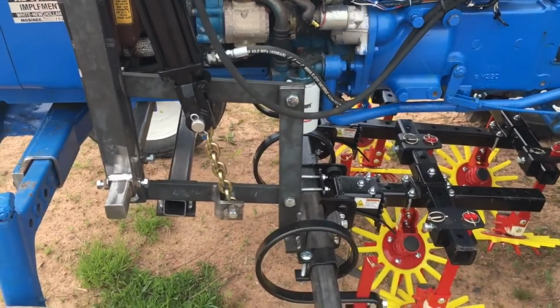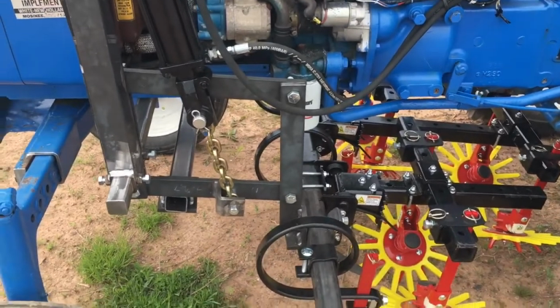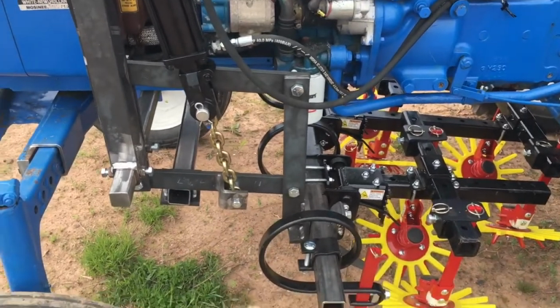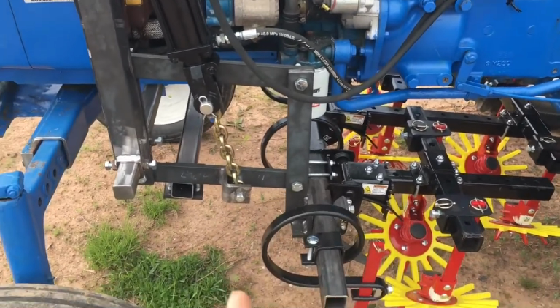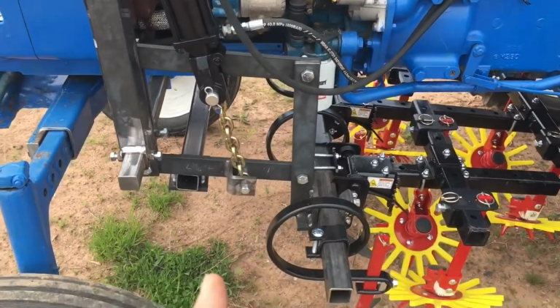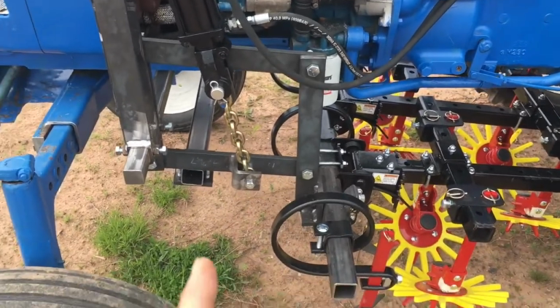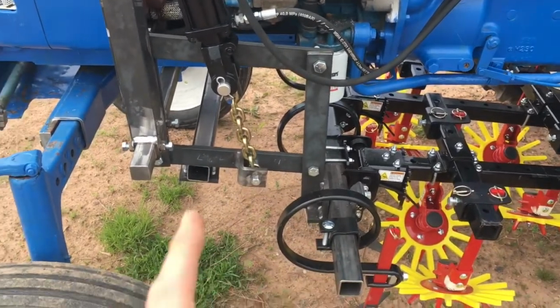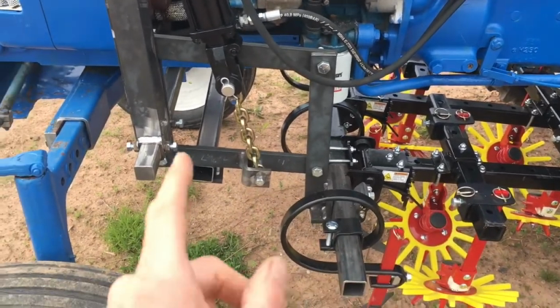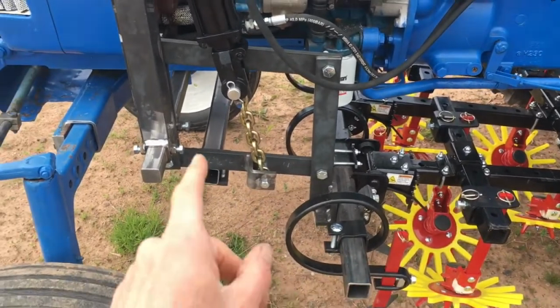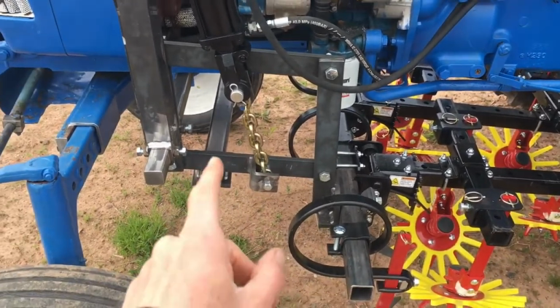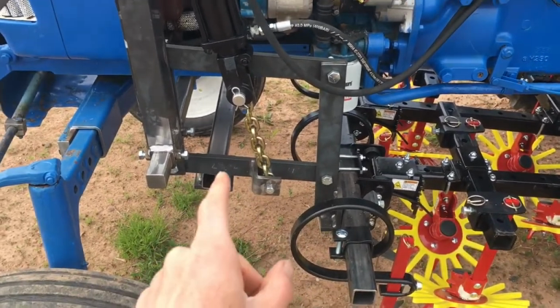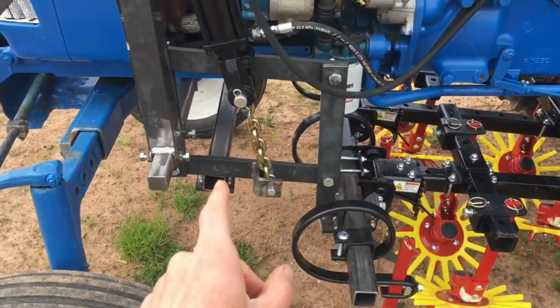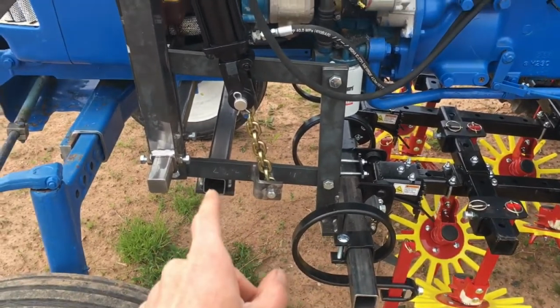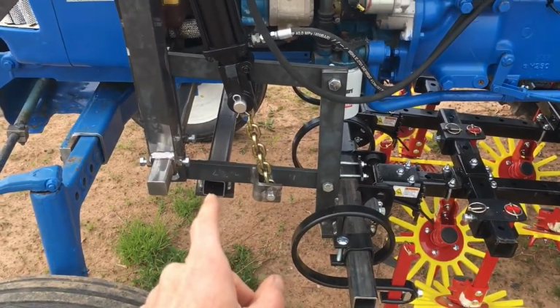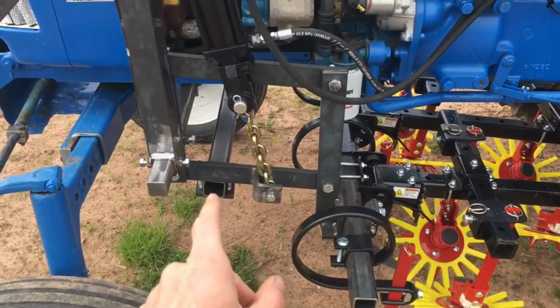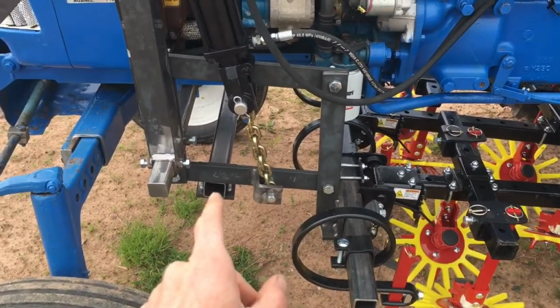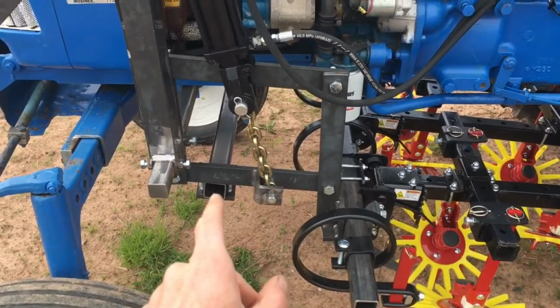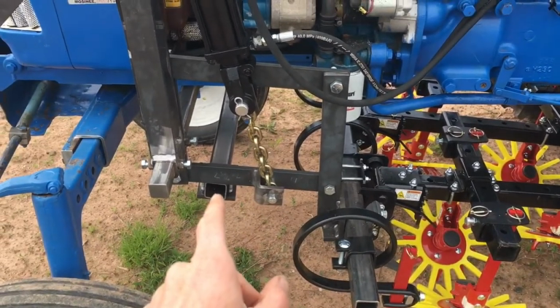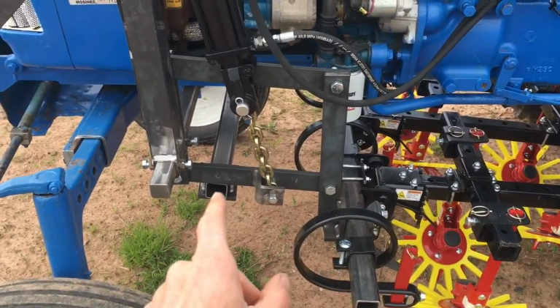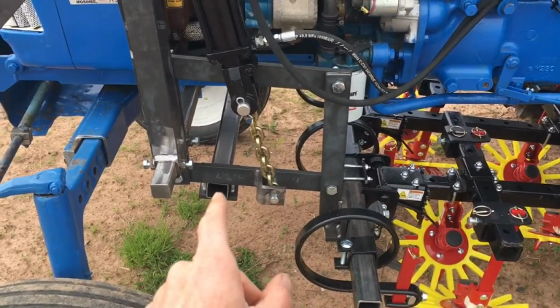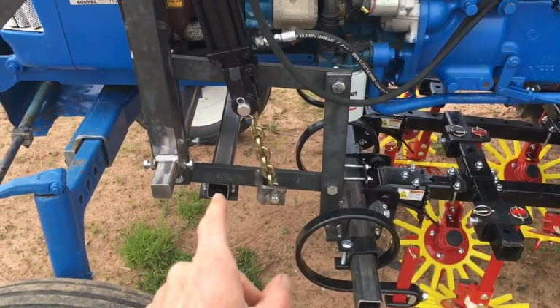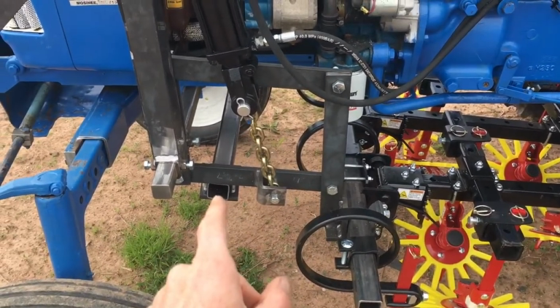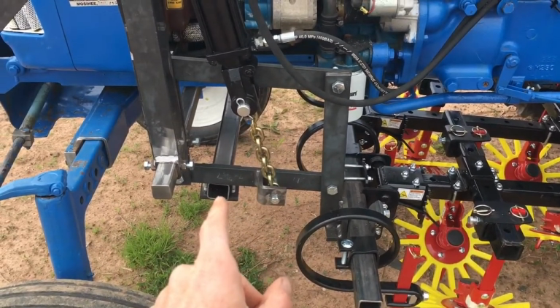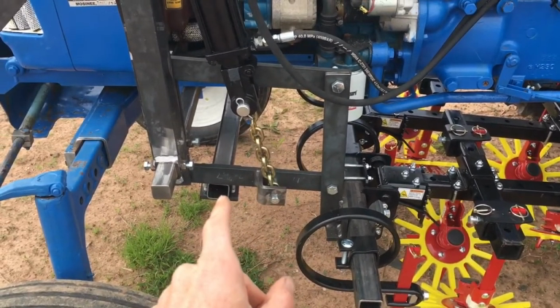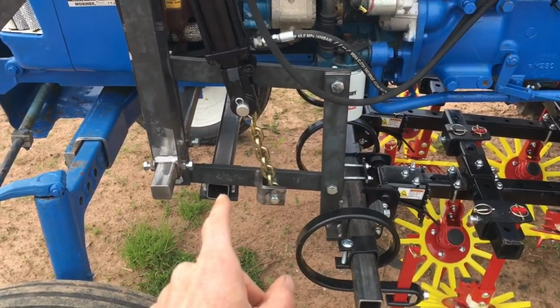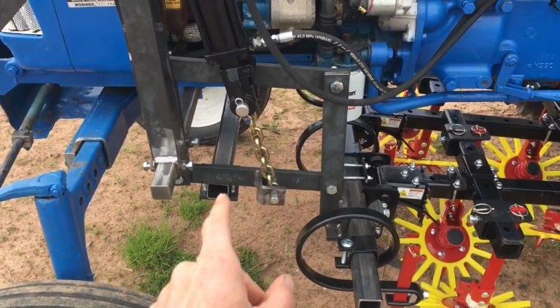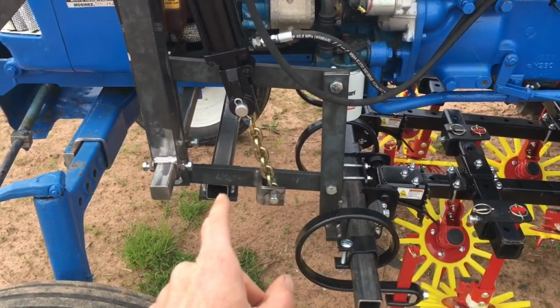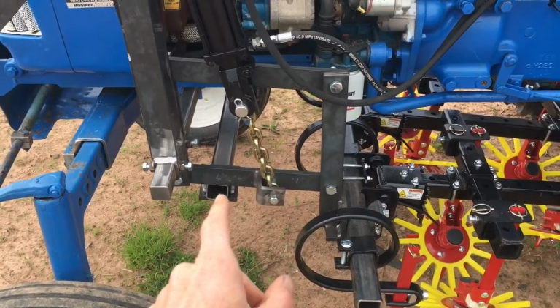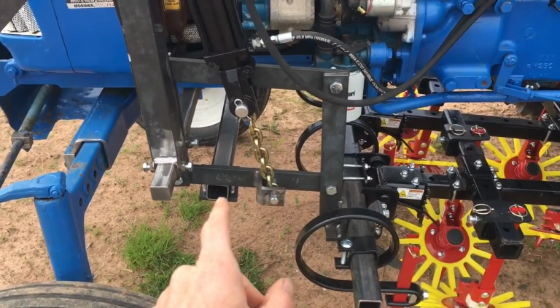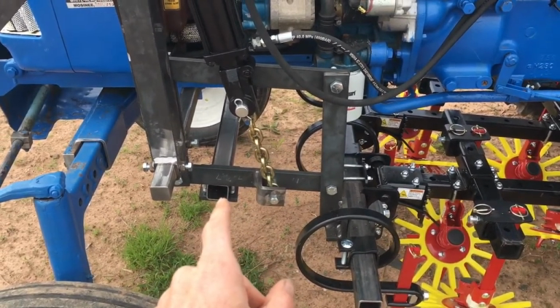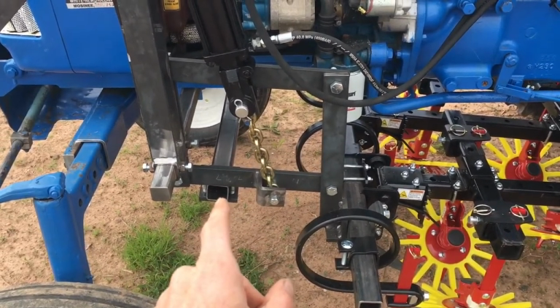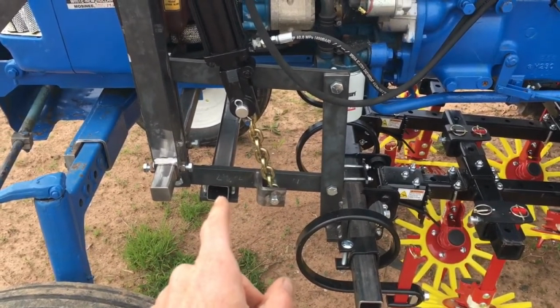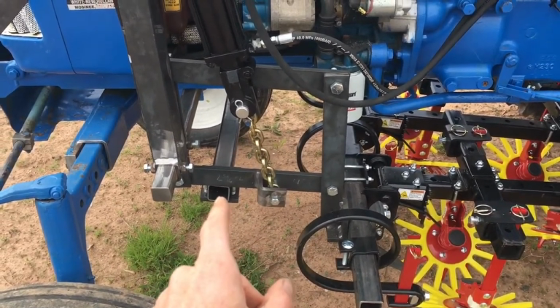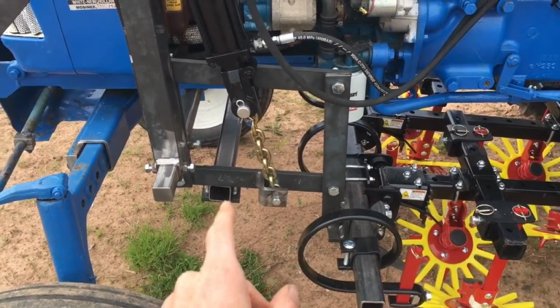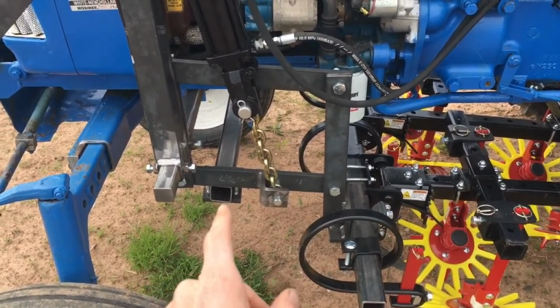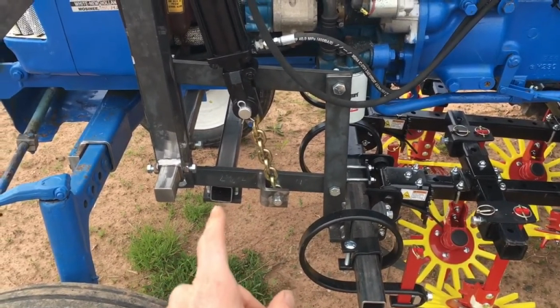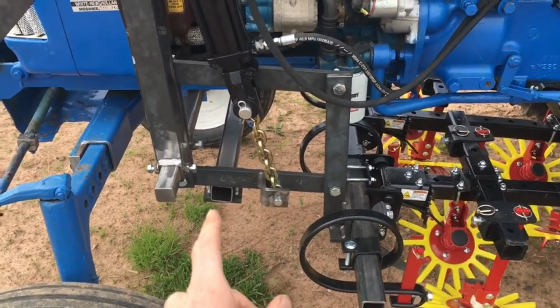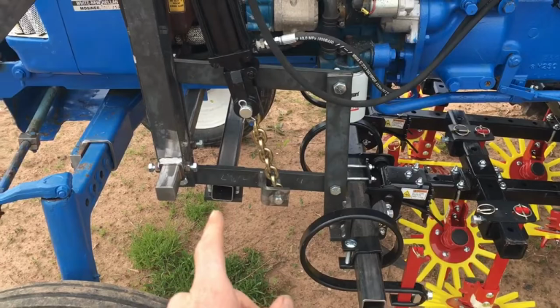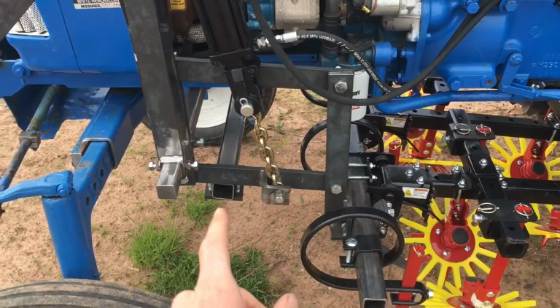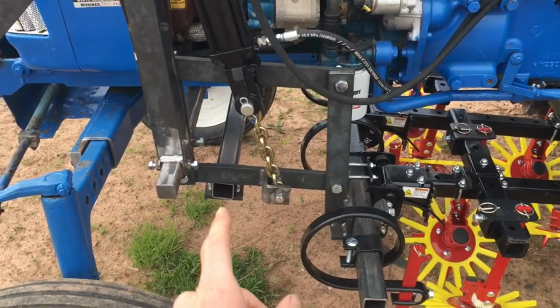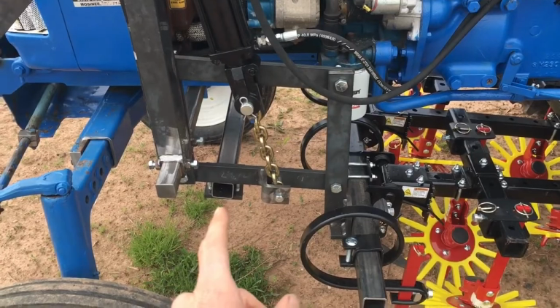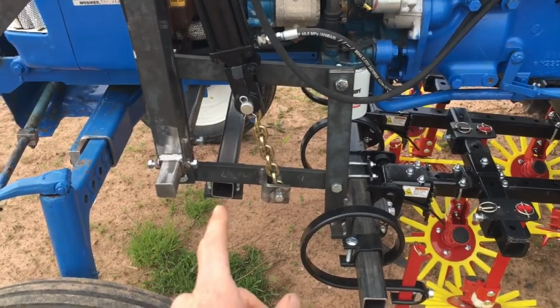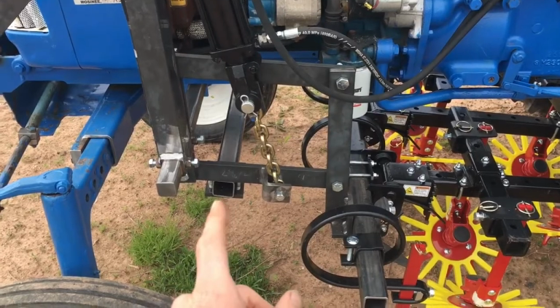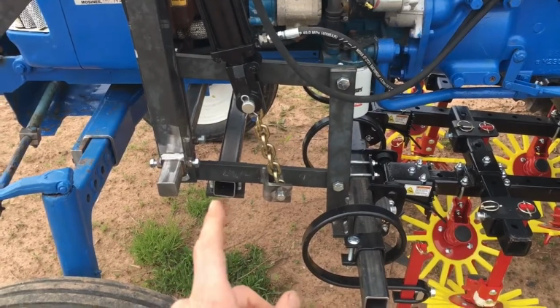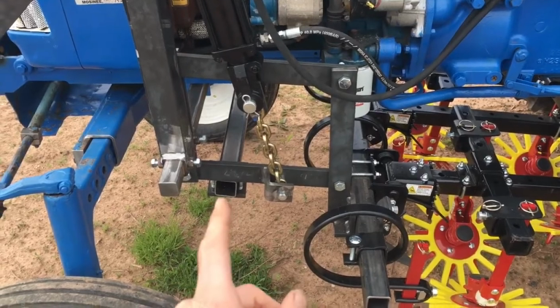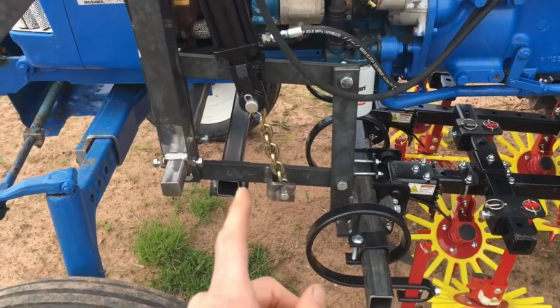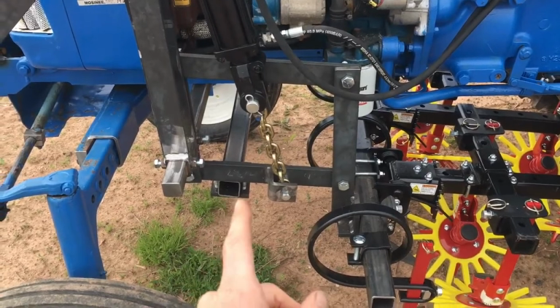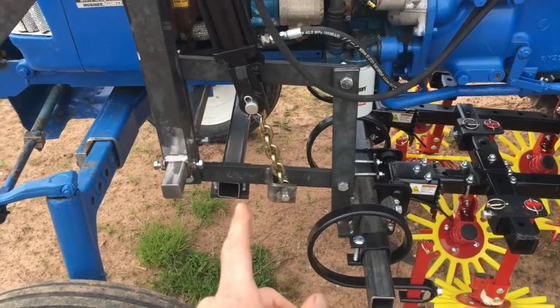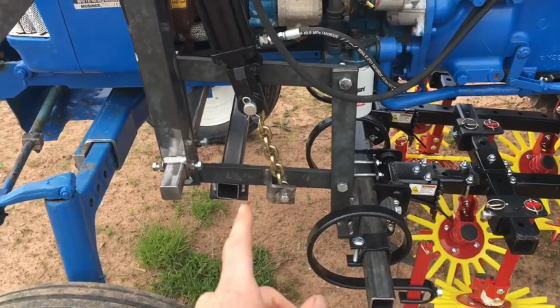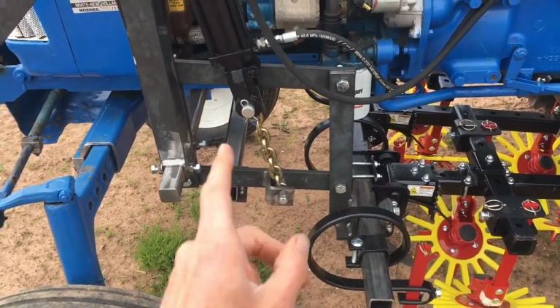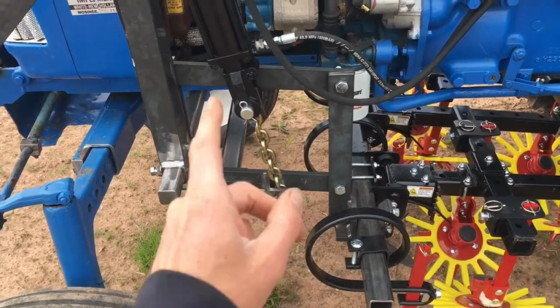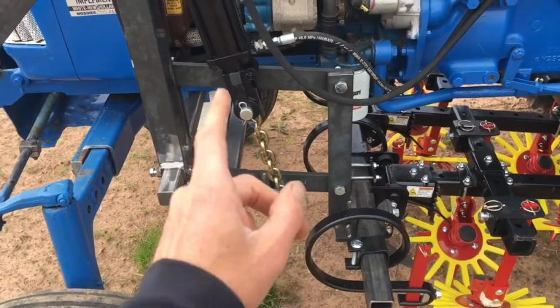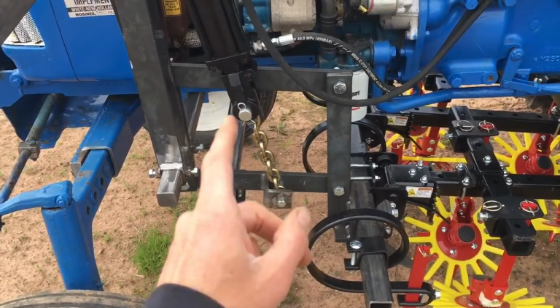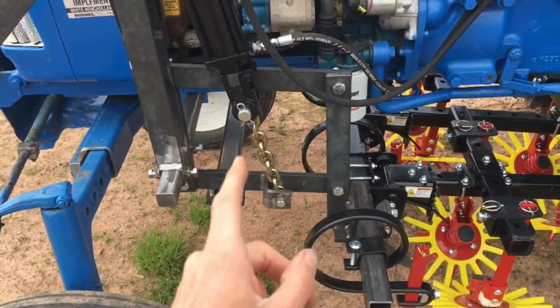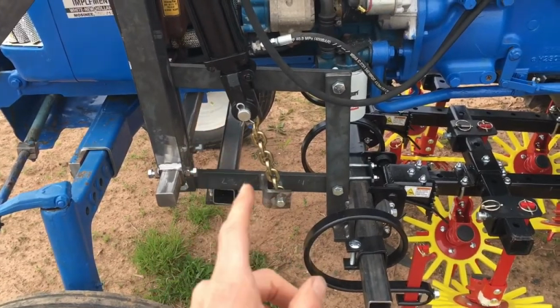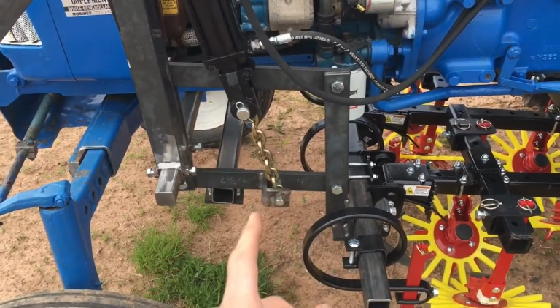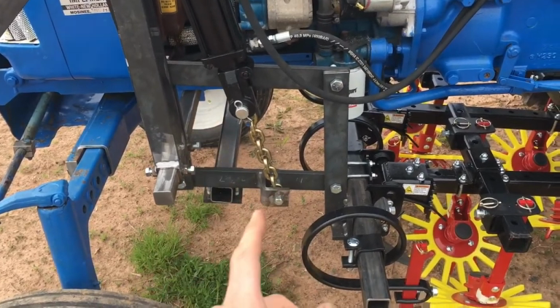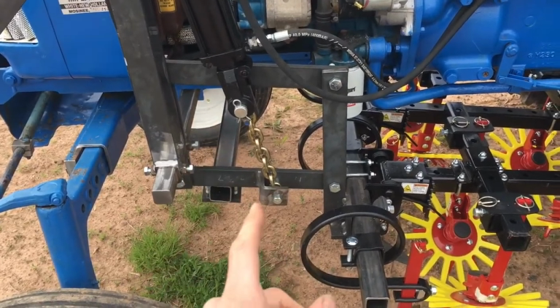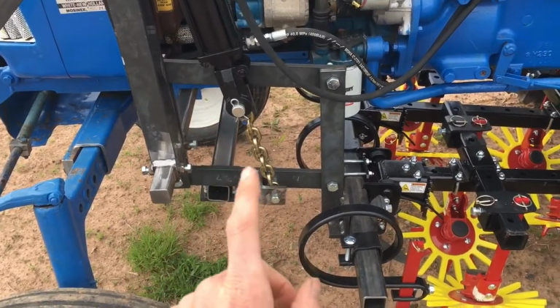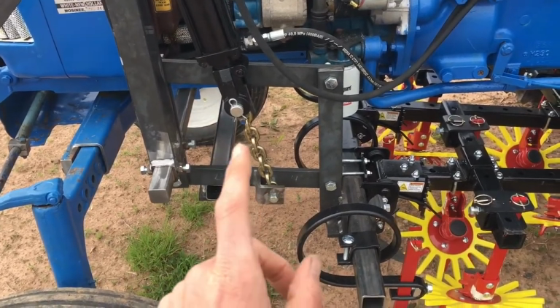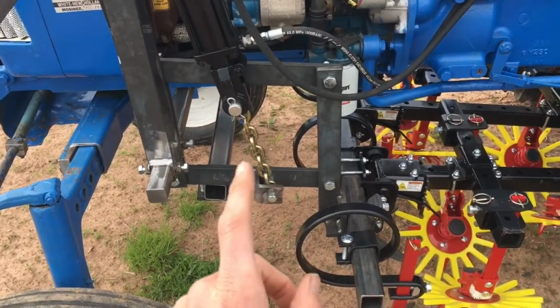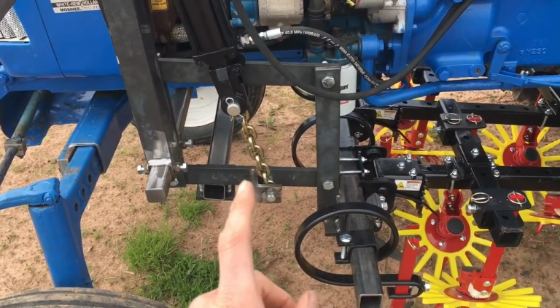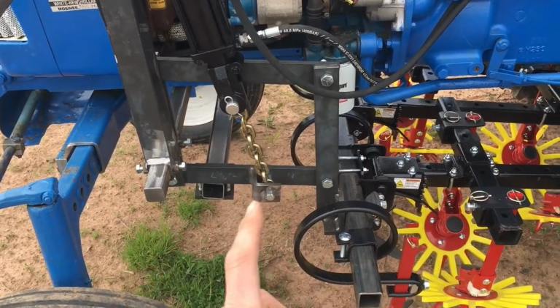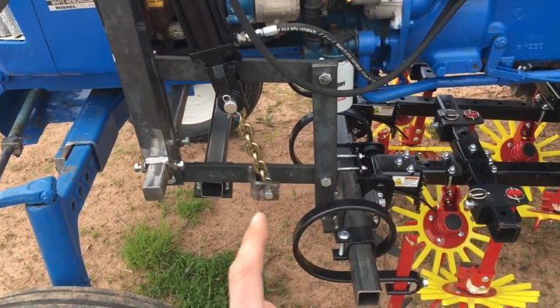This two-by-two one-eighth tube transmits force from this side to the other side for when it lifts.